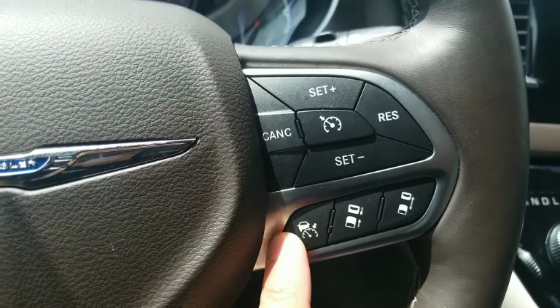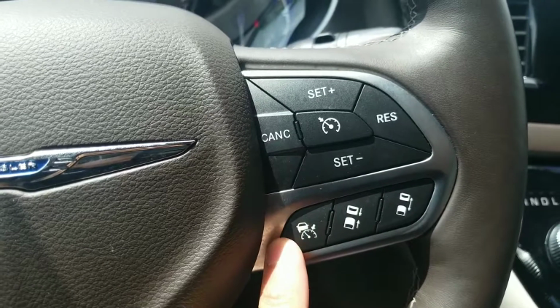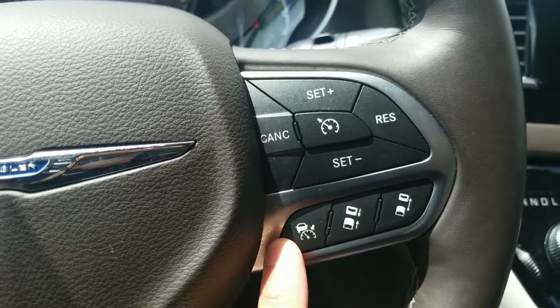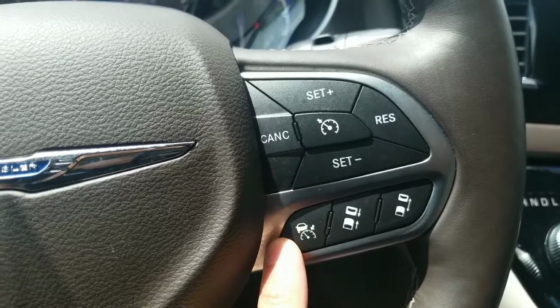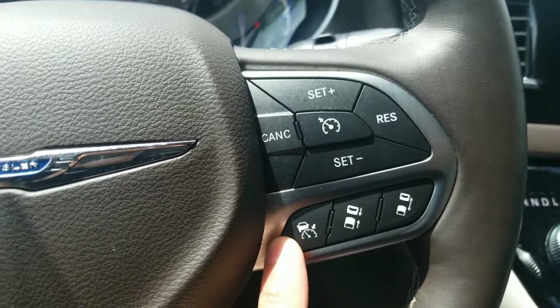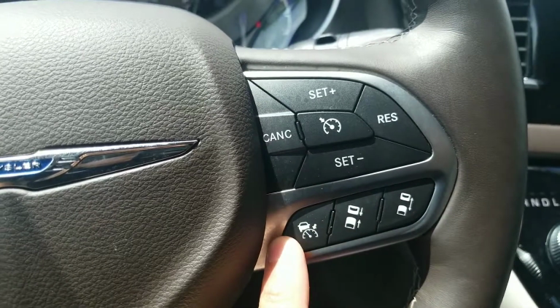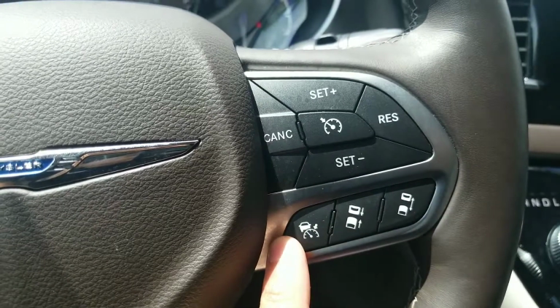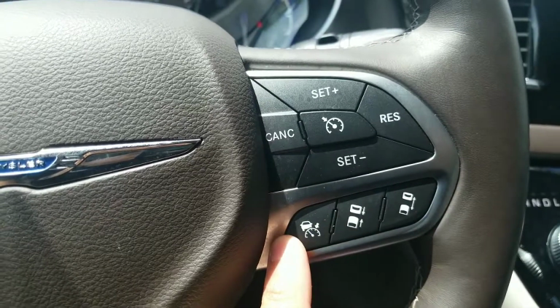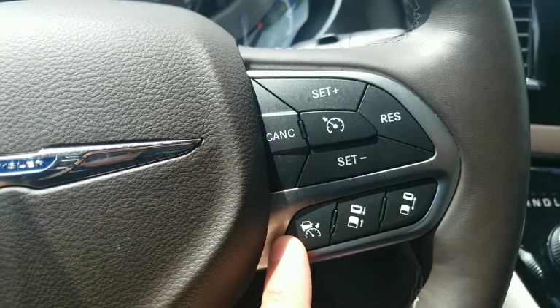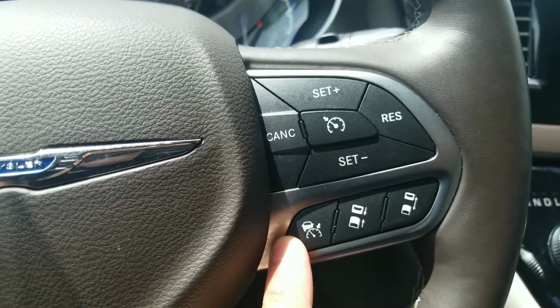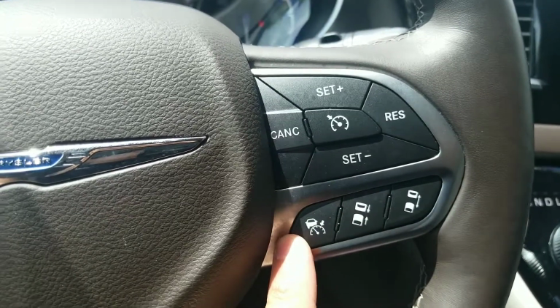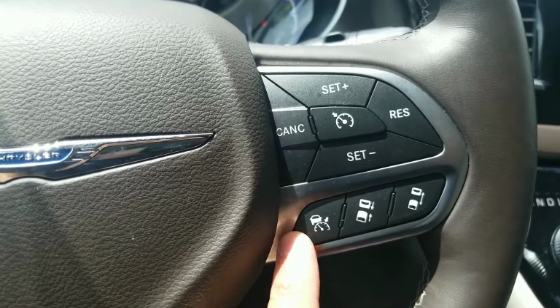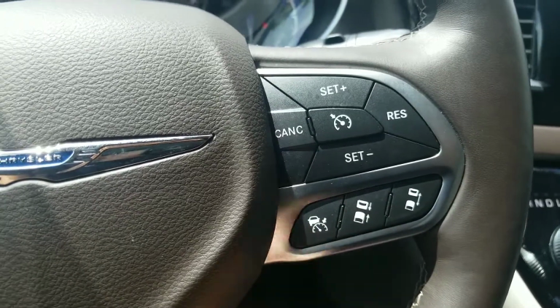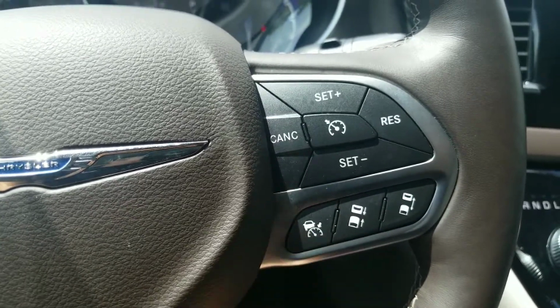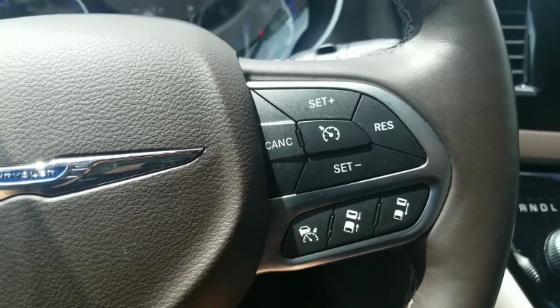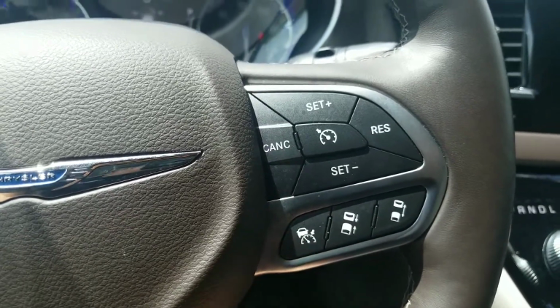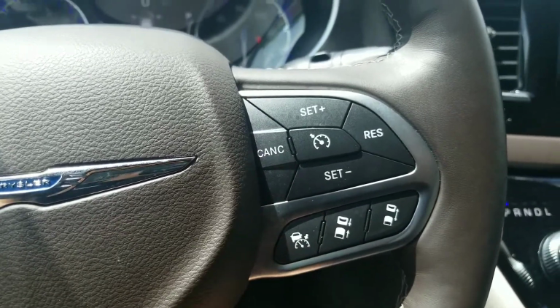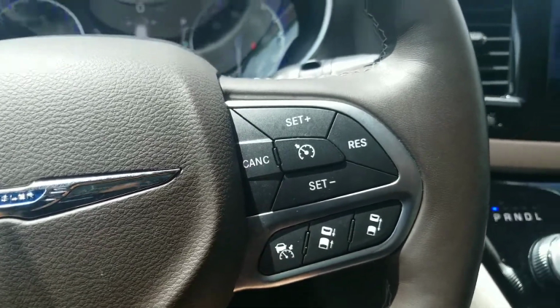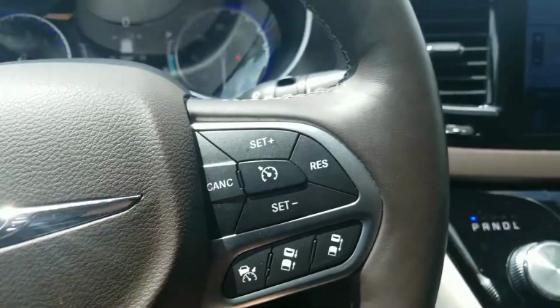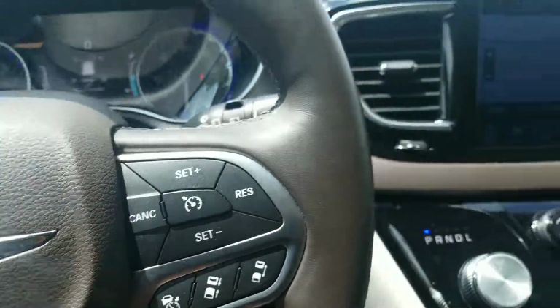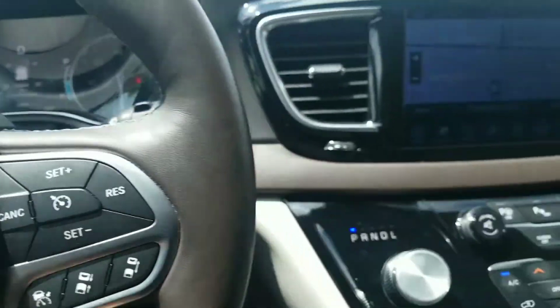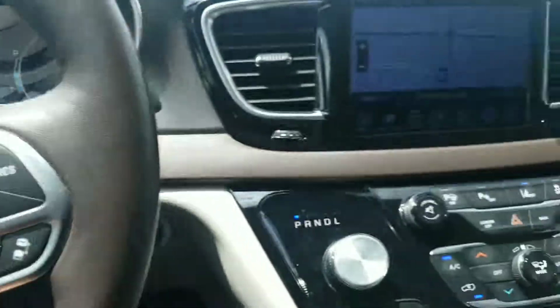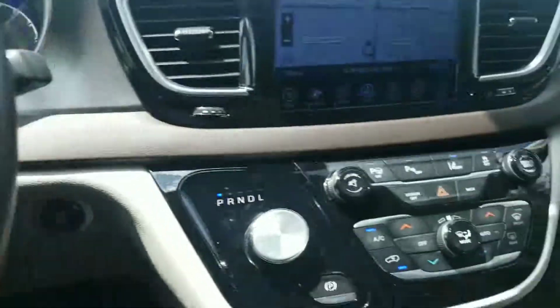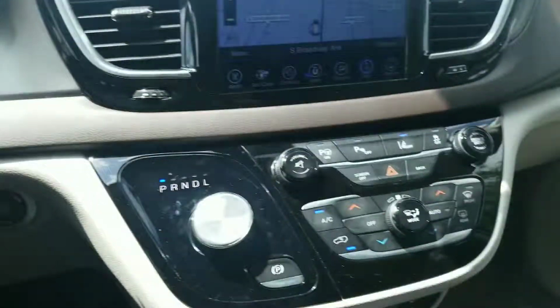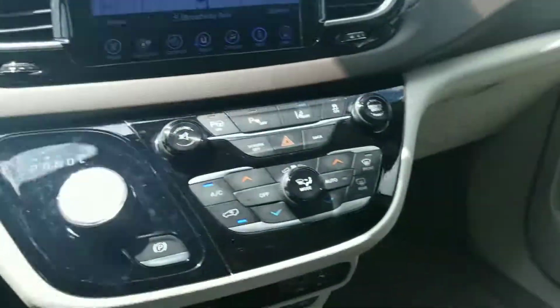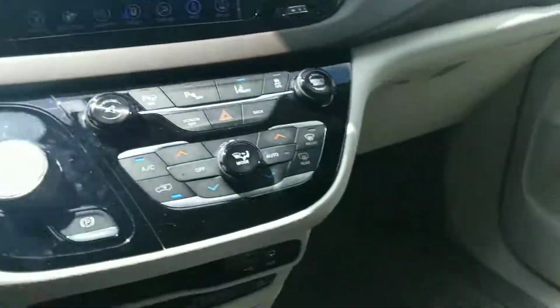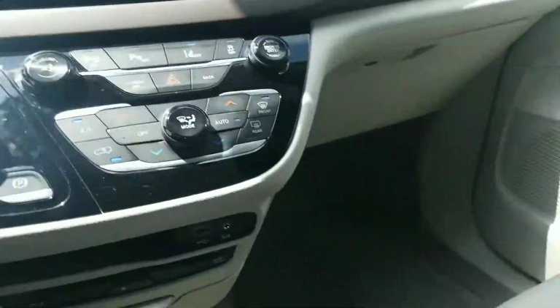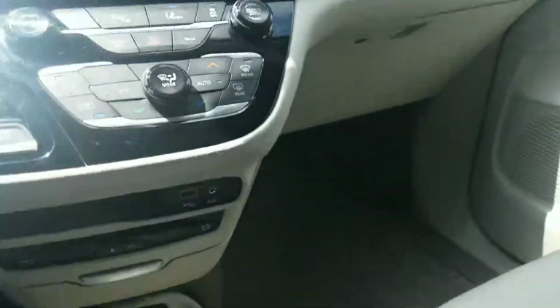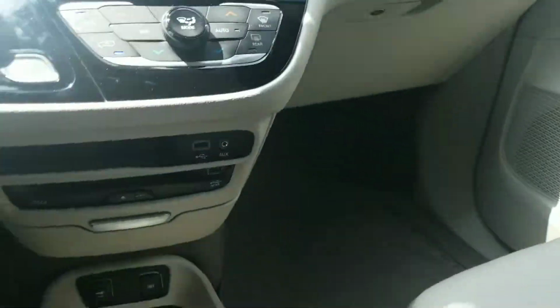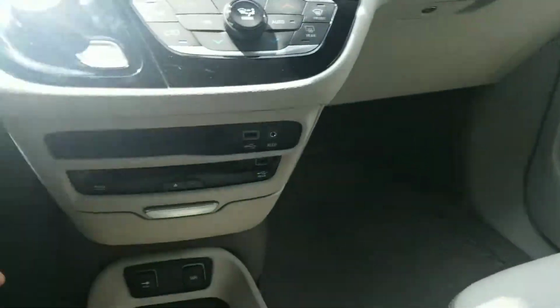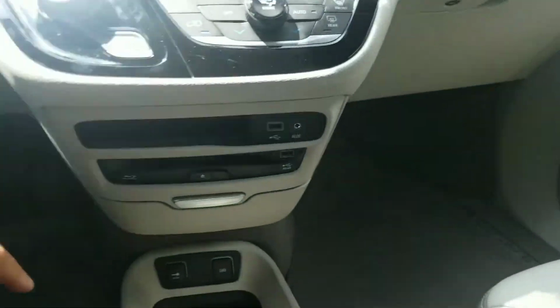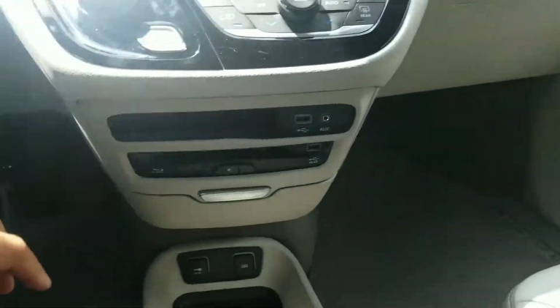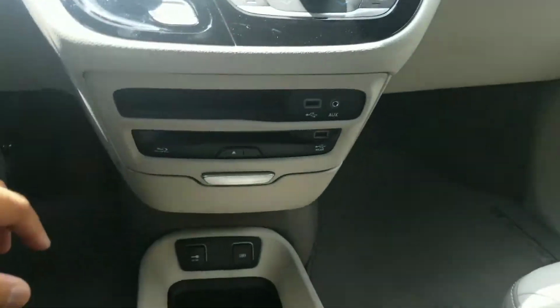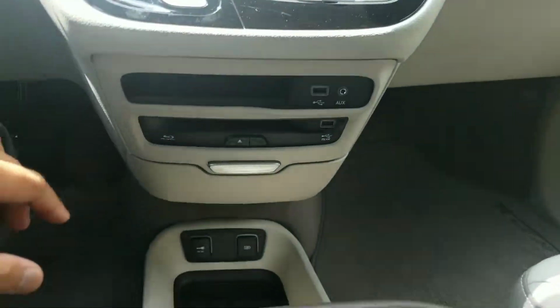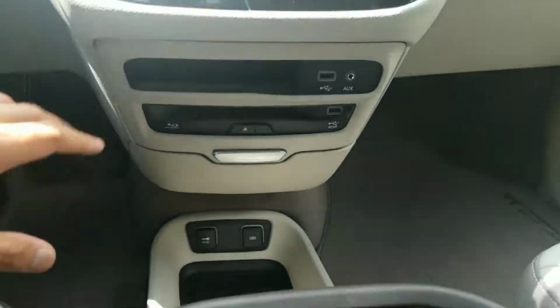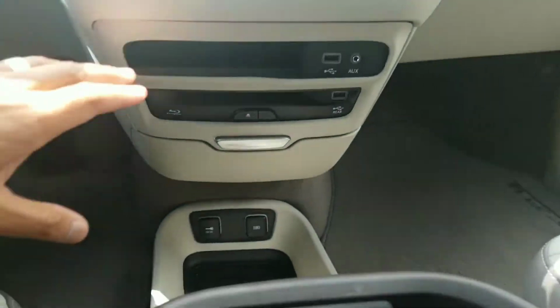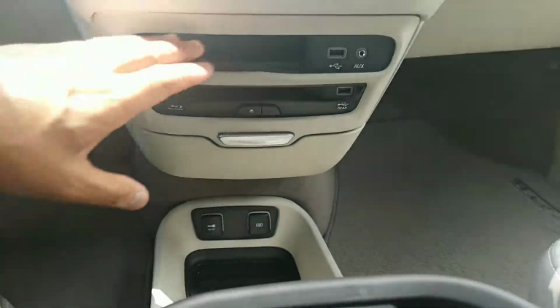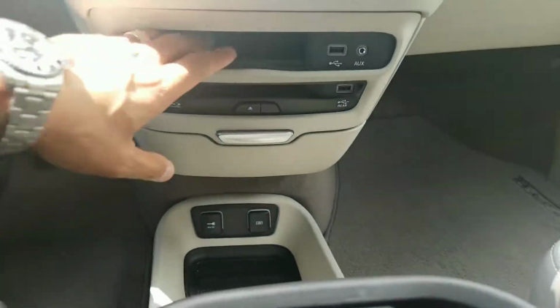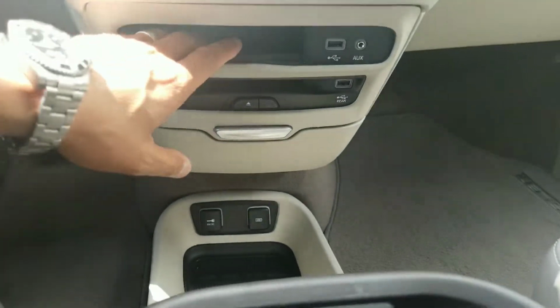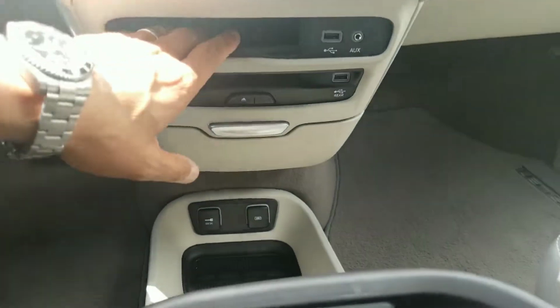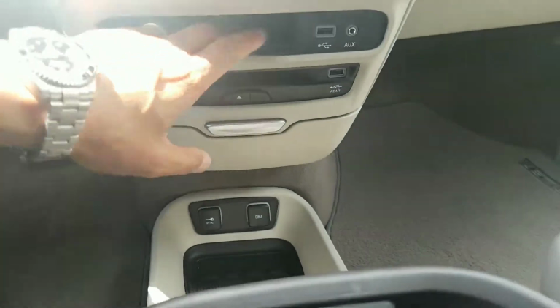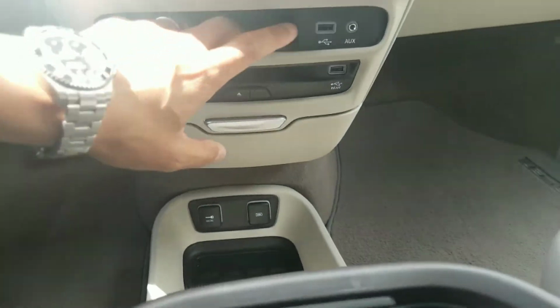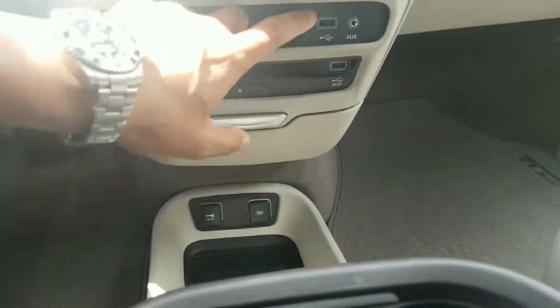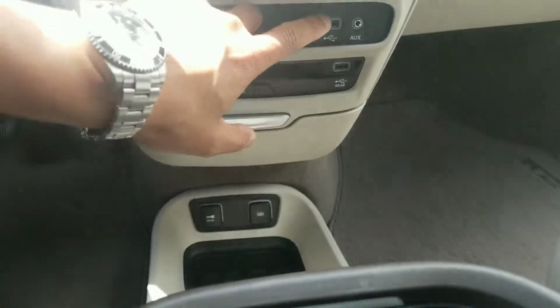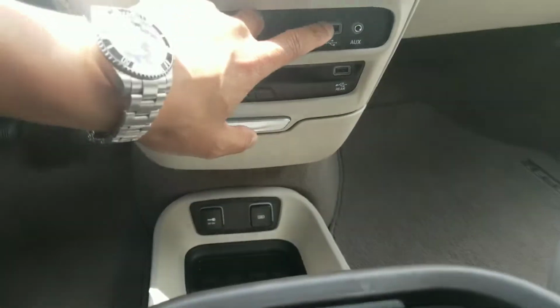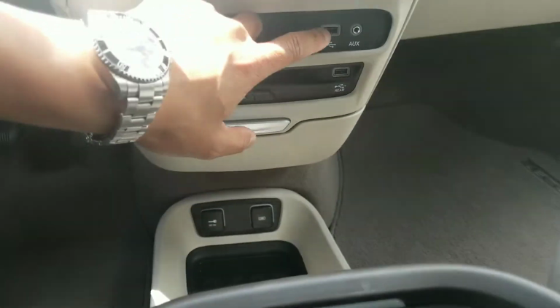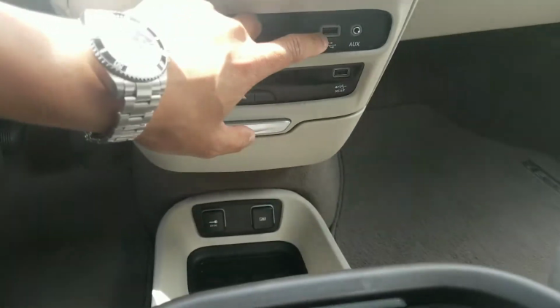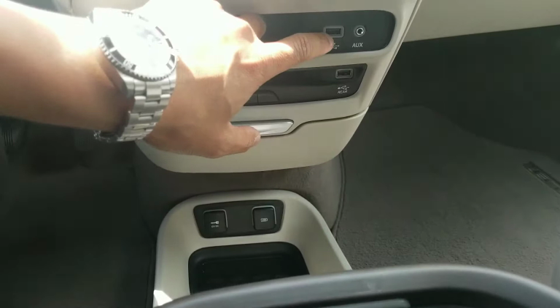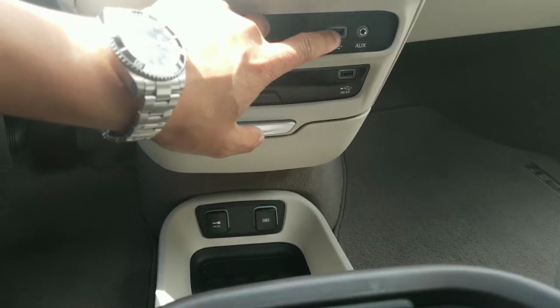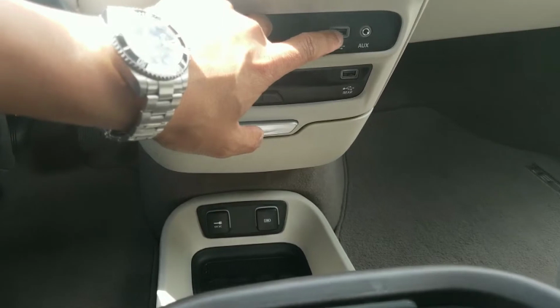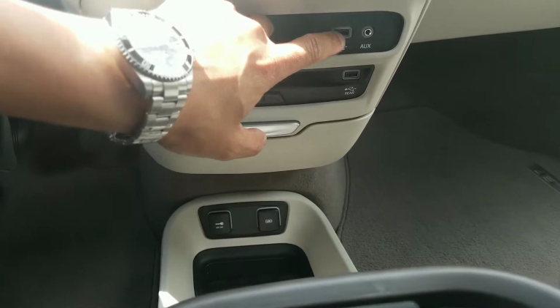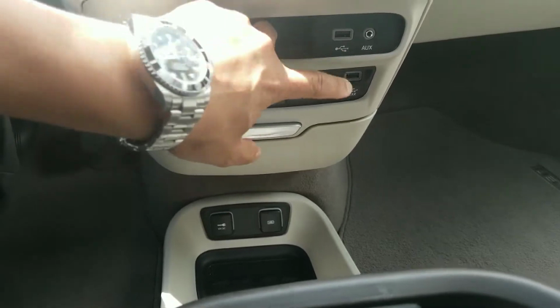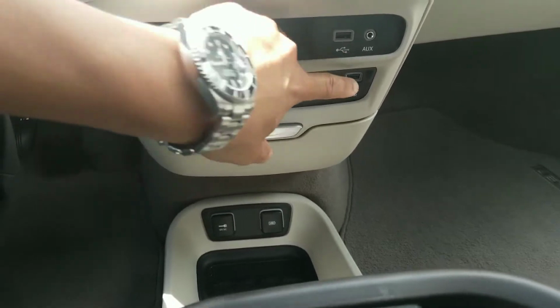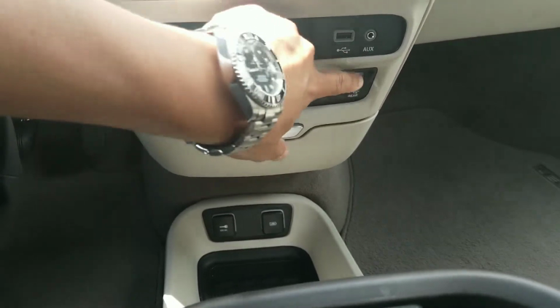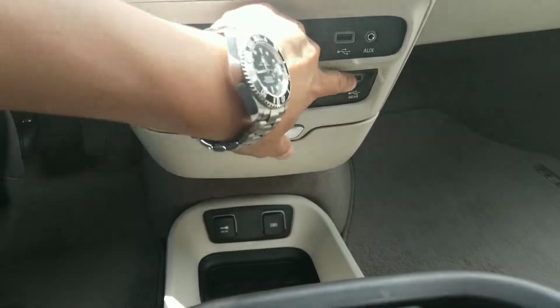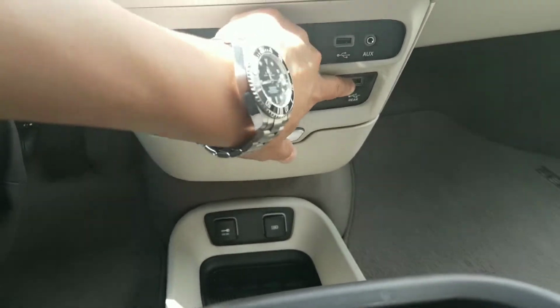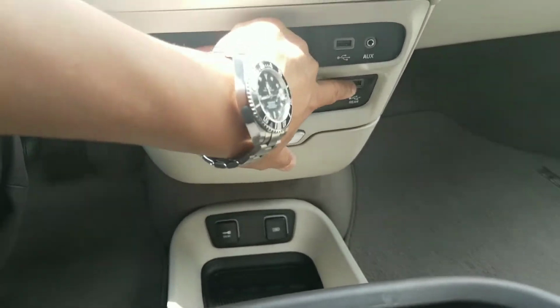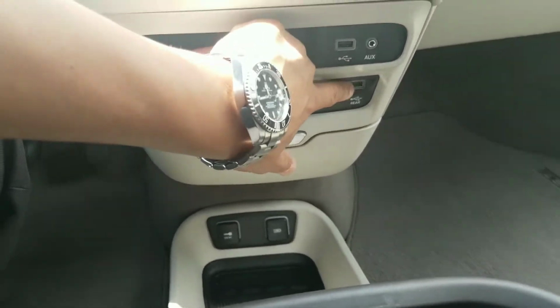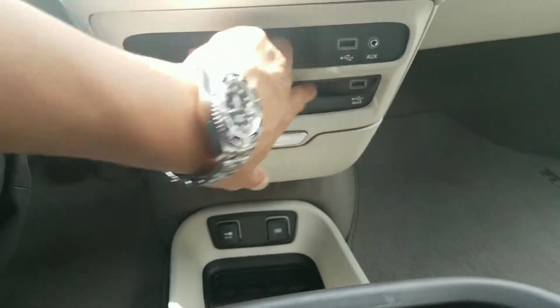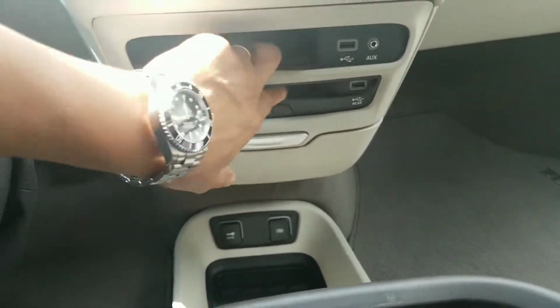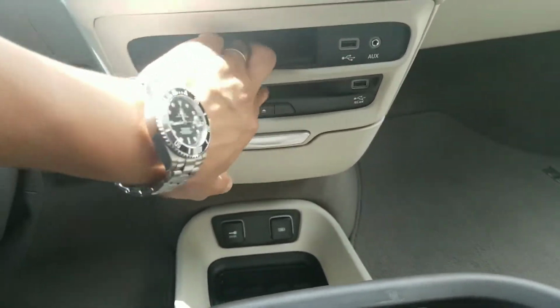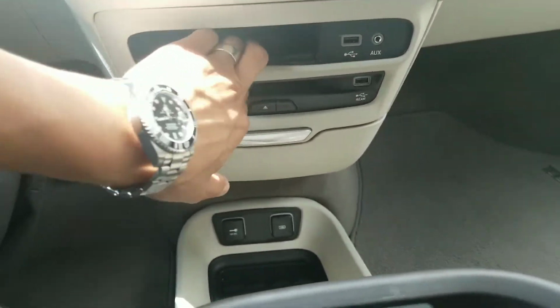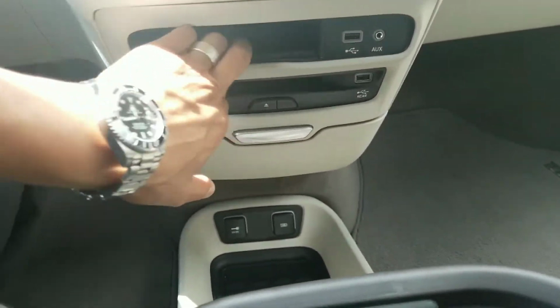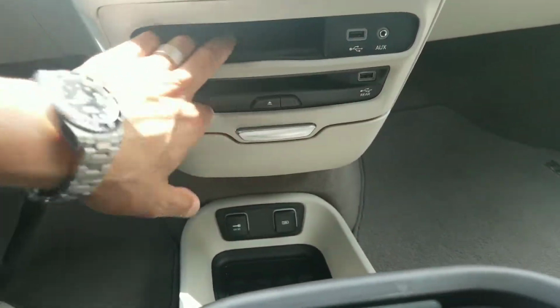Cruise control is on the right, and you have USB ports here and there.